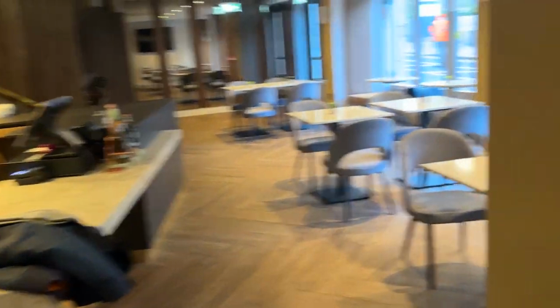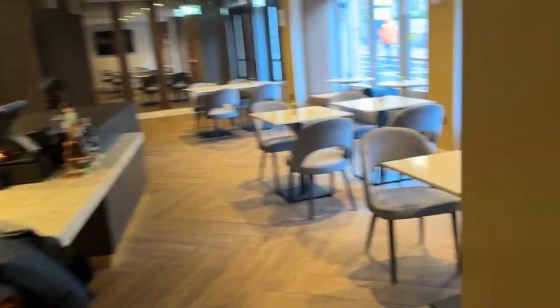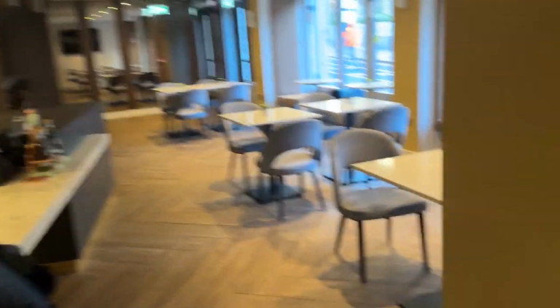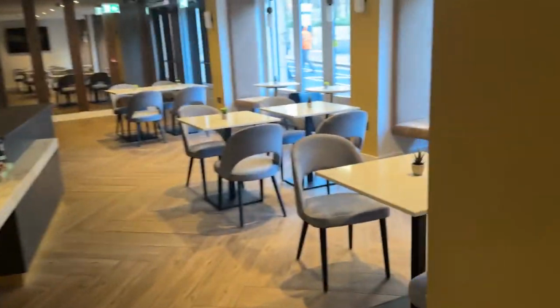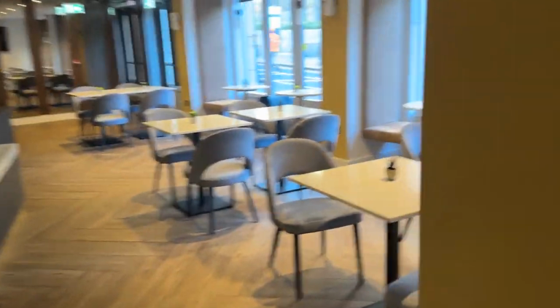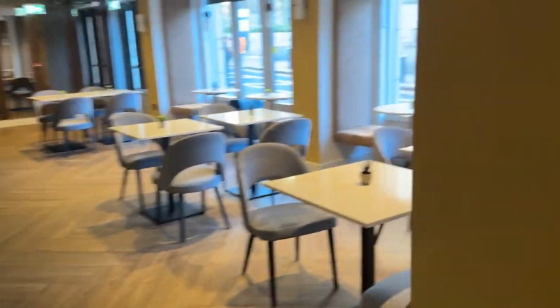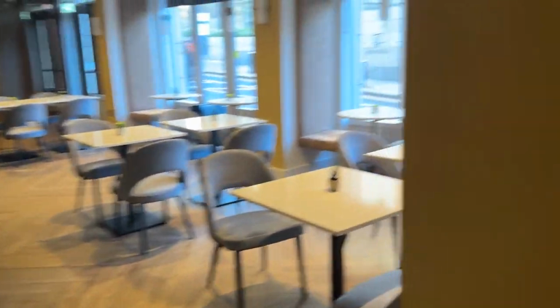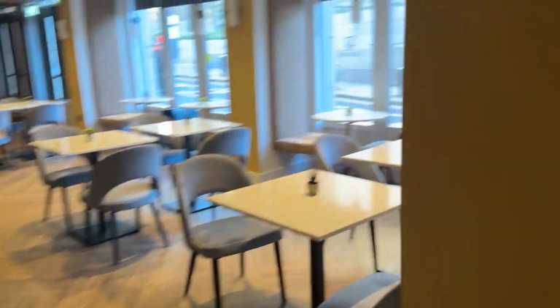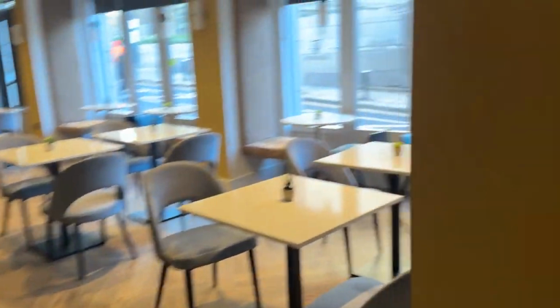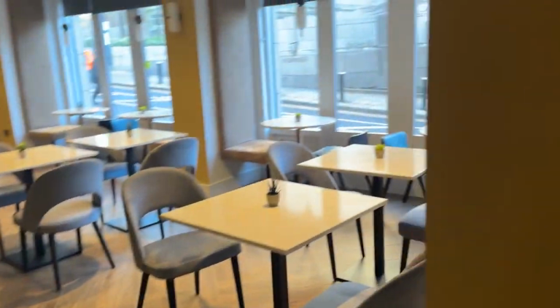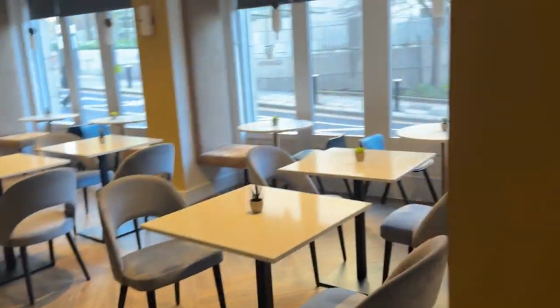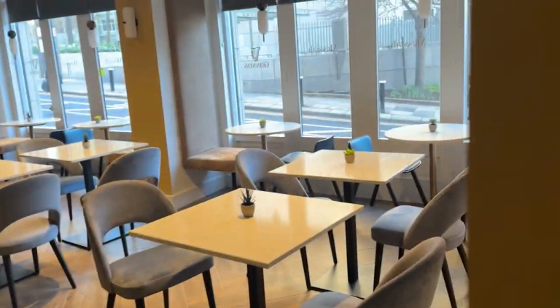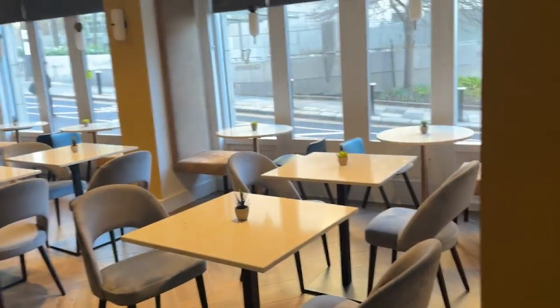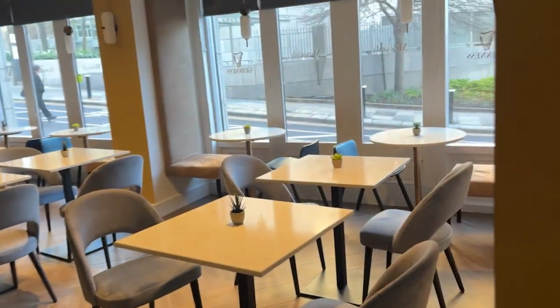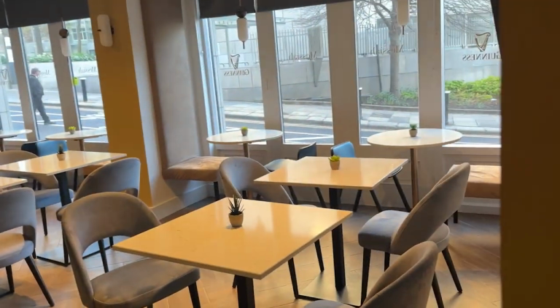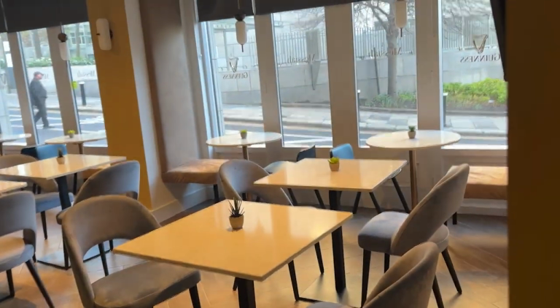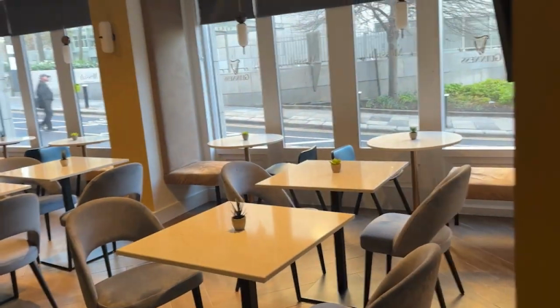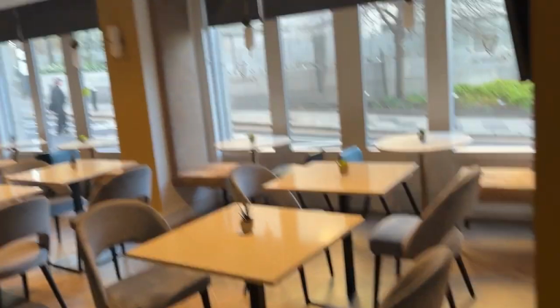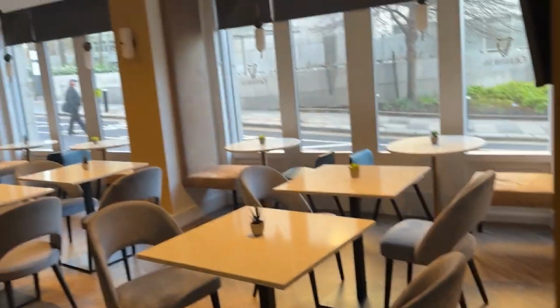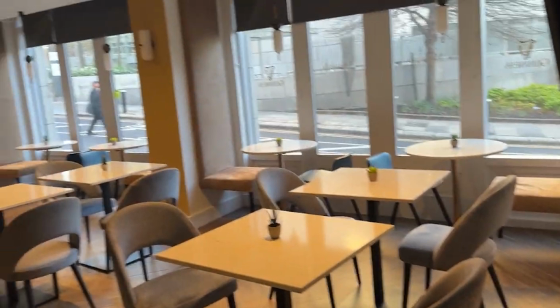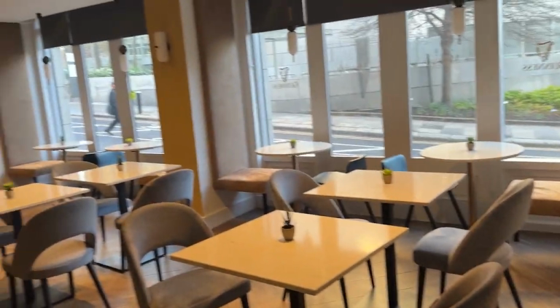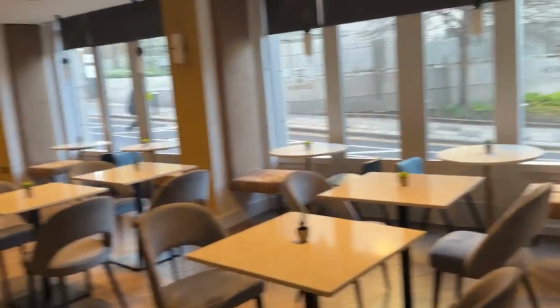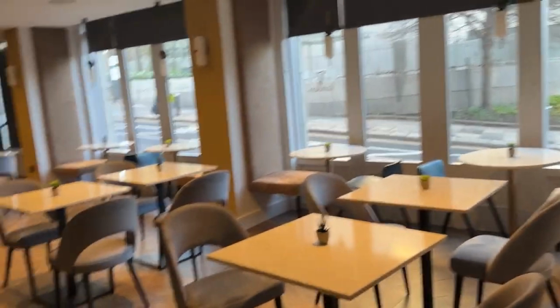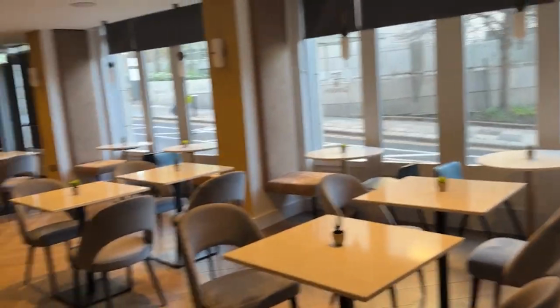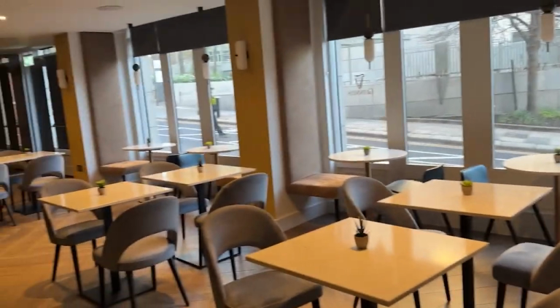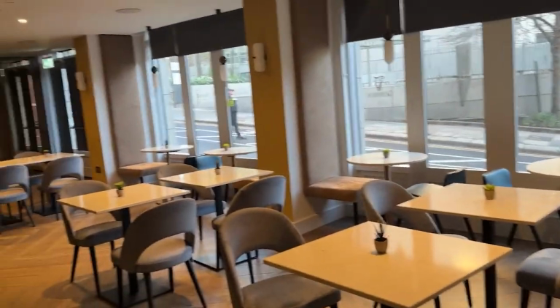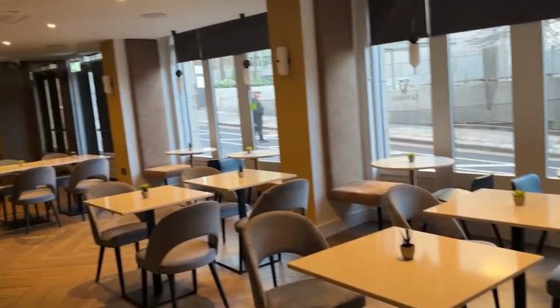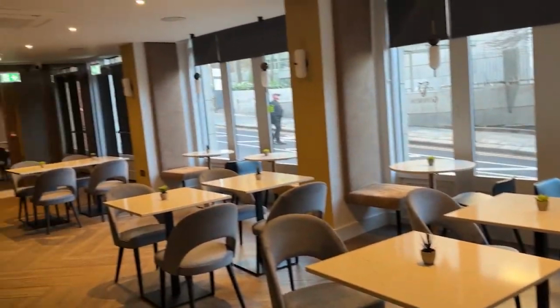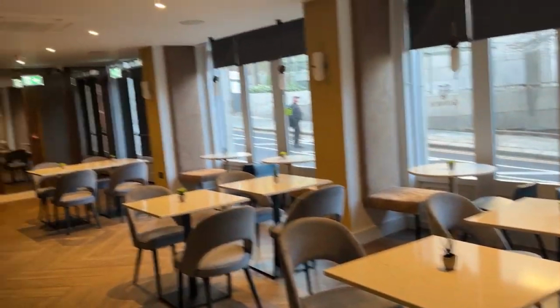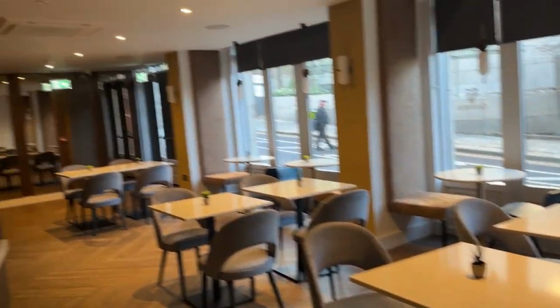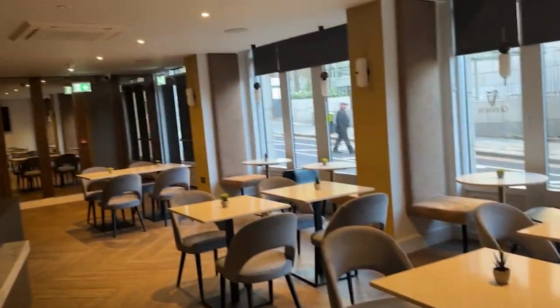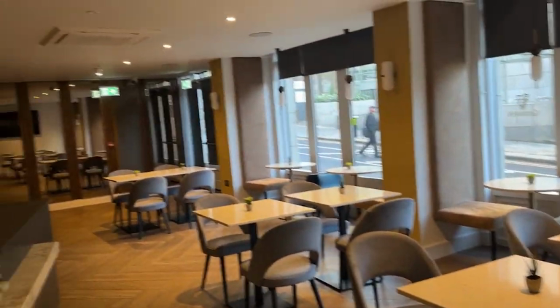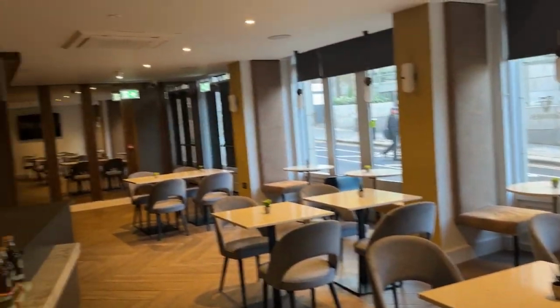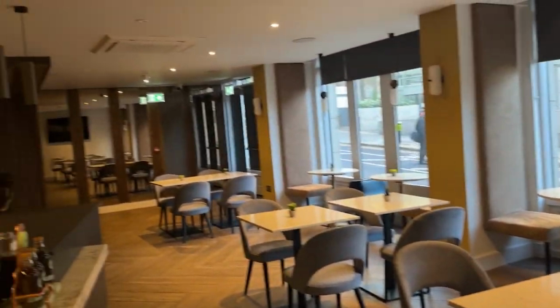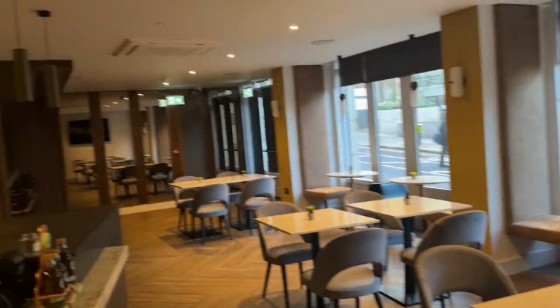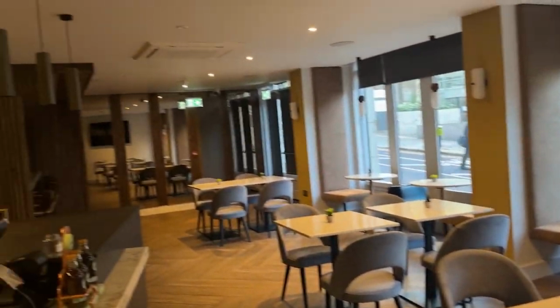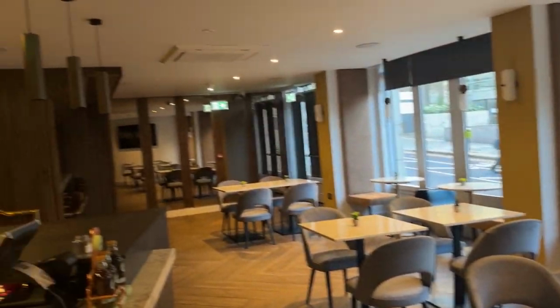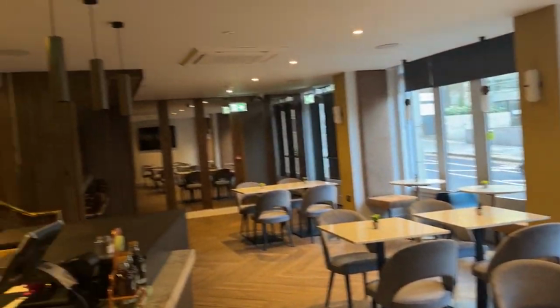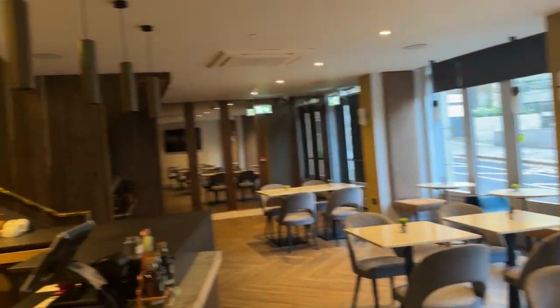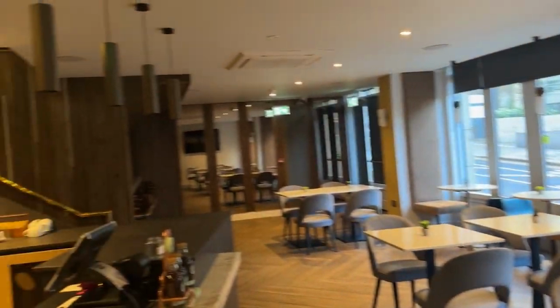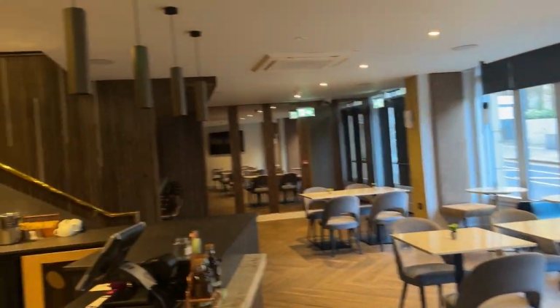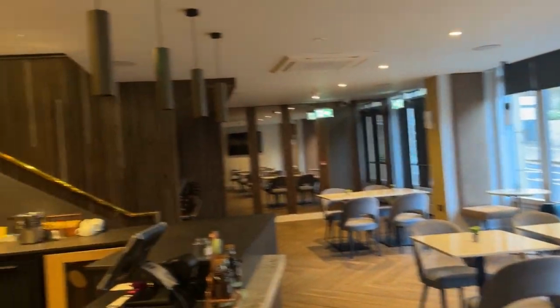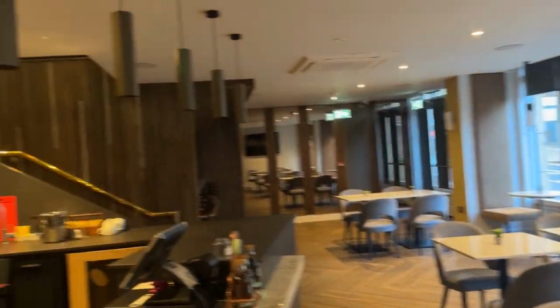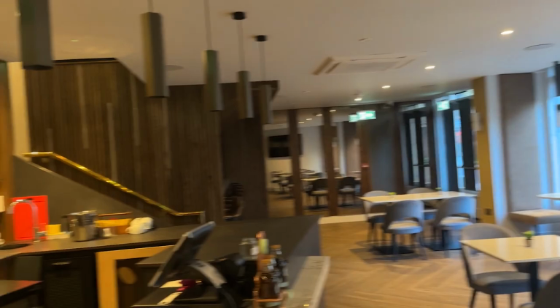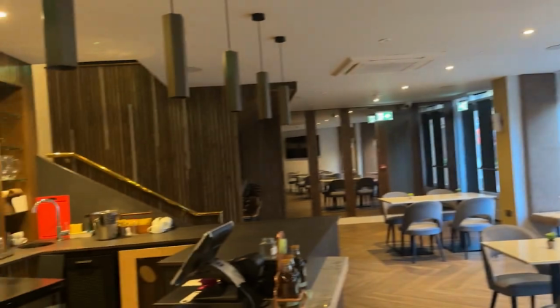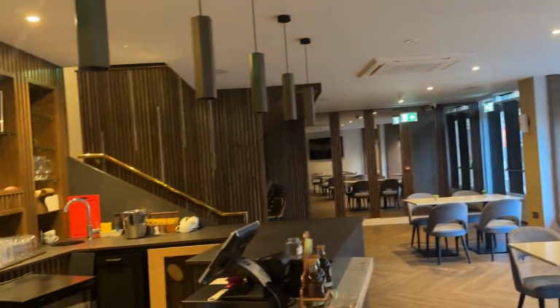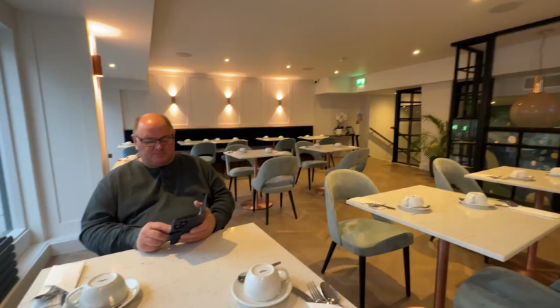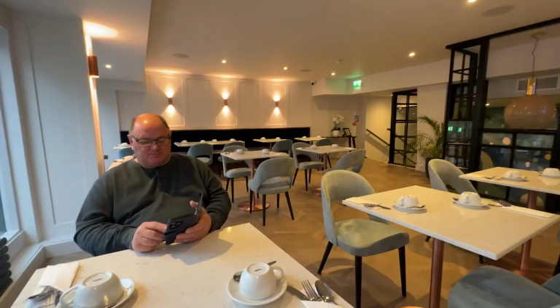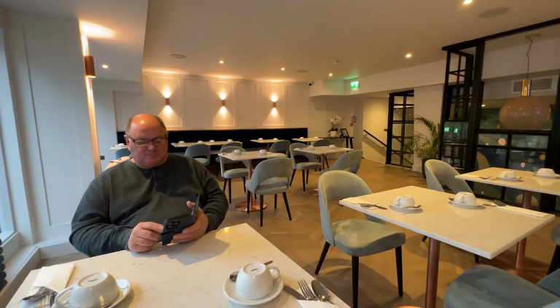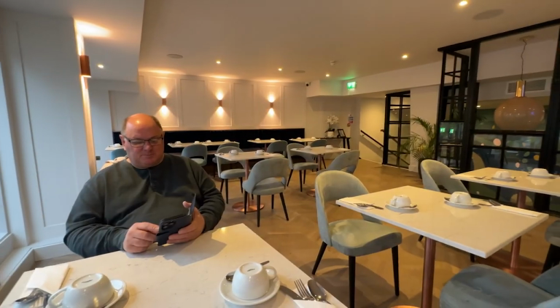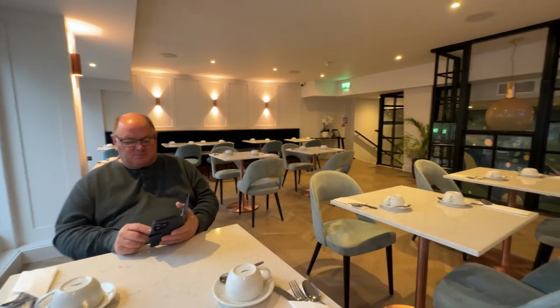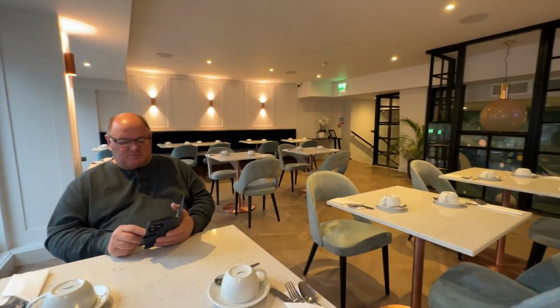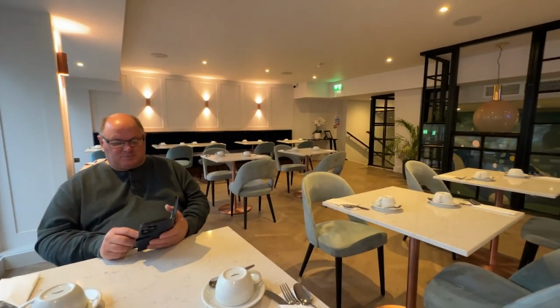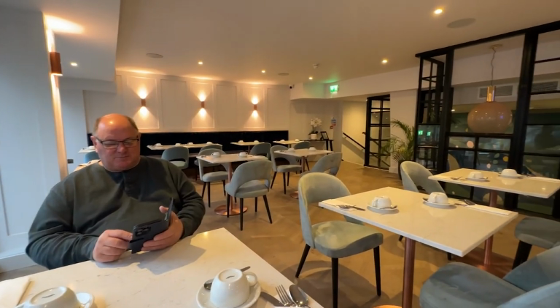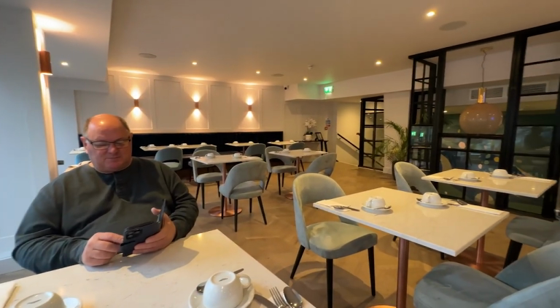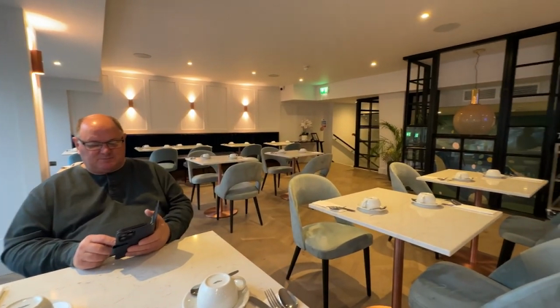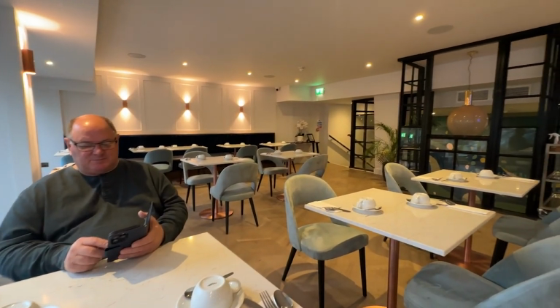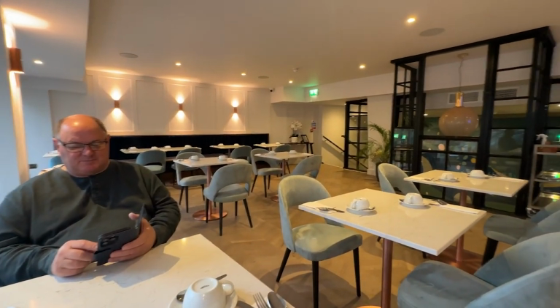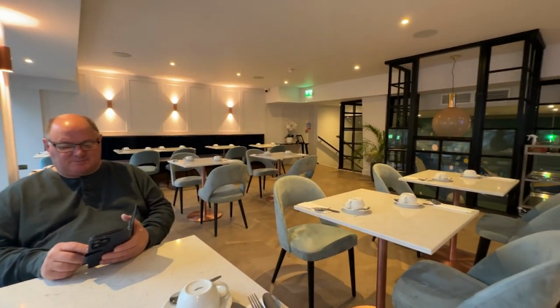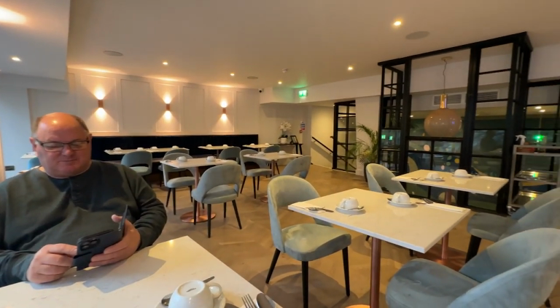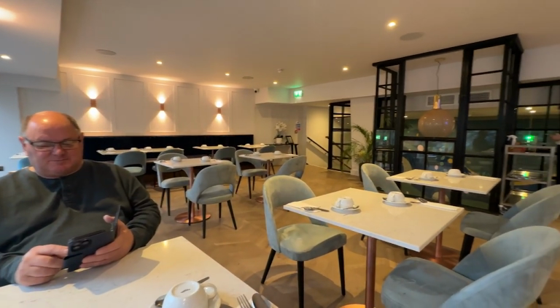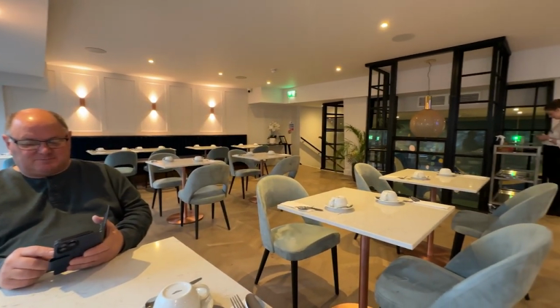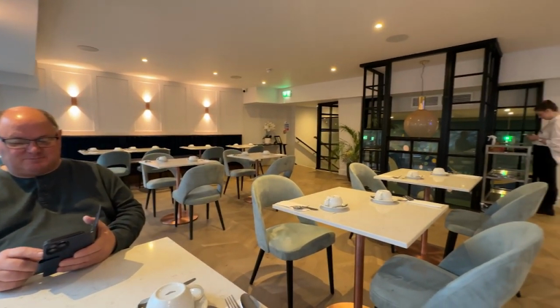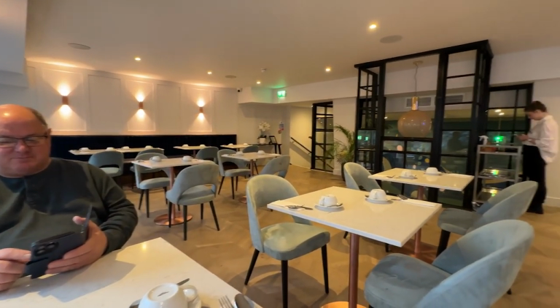This area was not in use the whole time we were here. Breakfast room? Dining room?